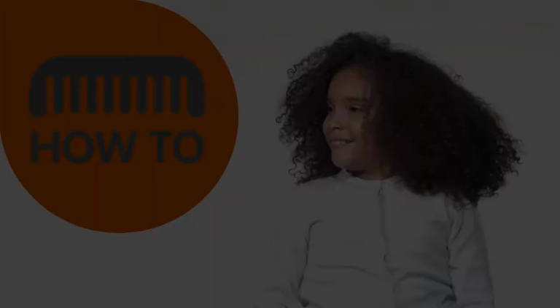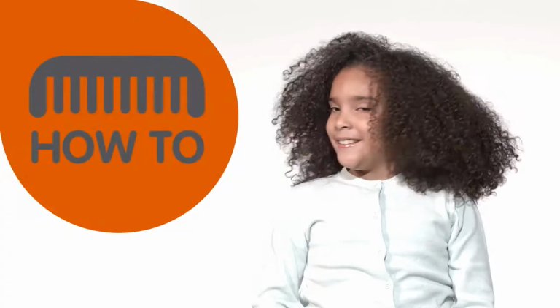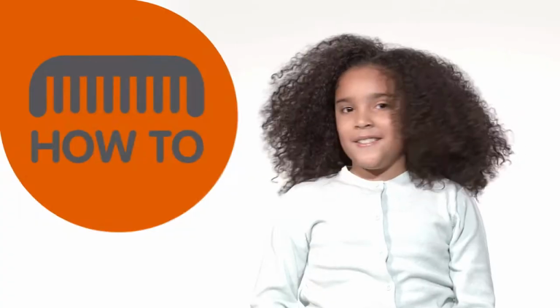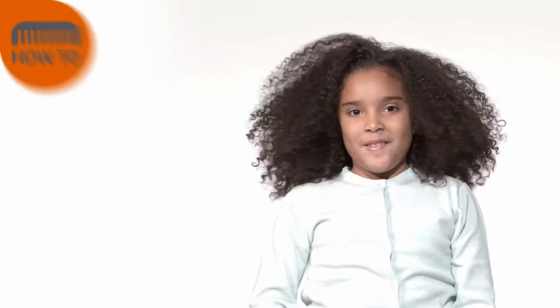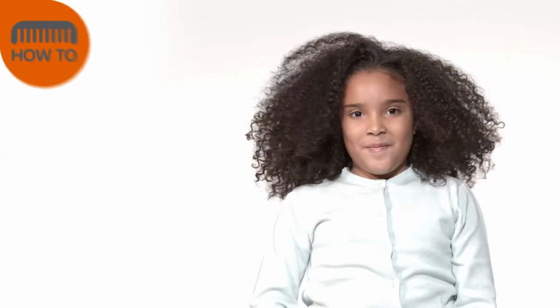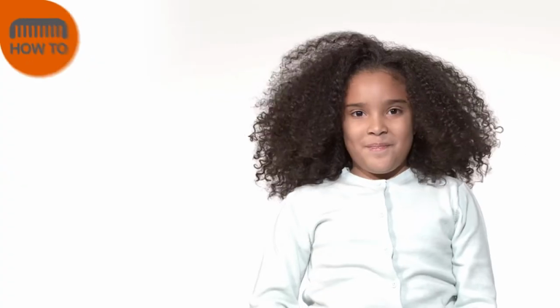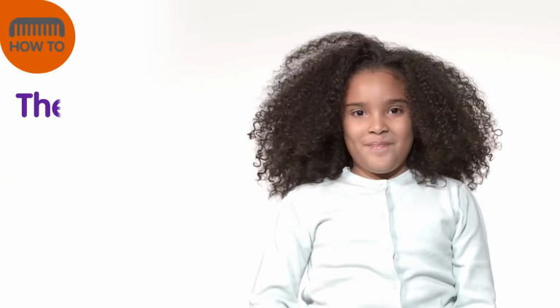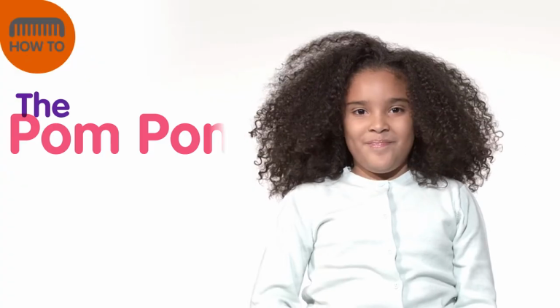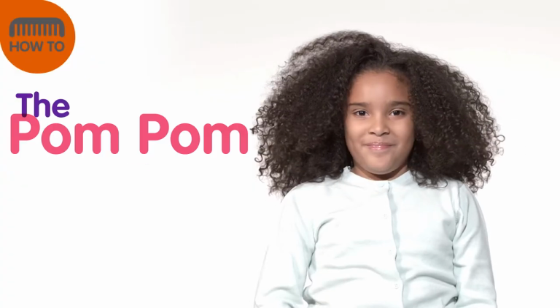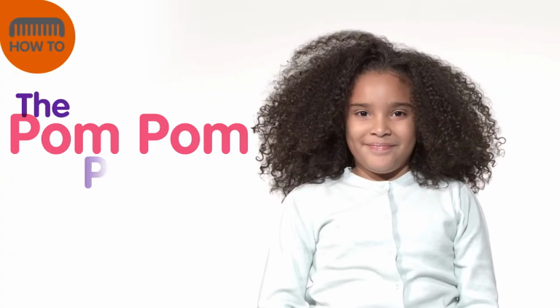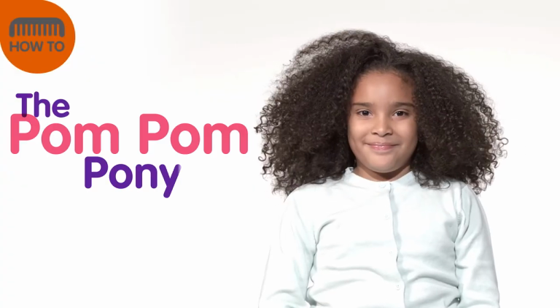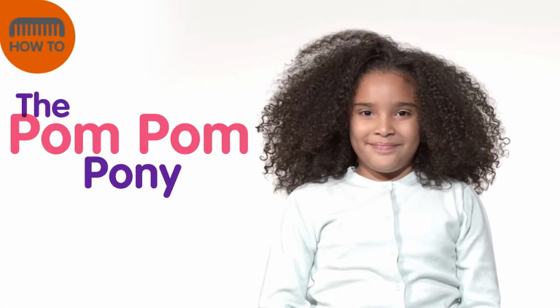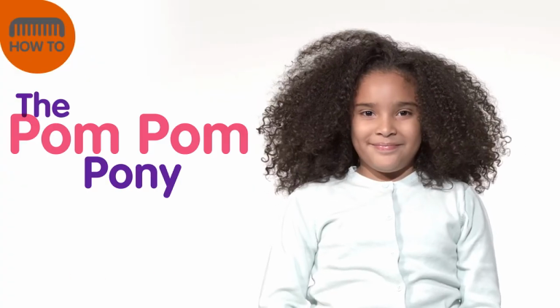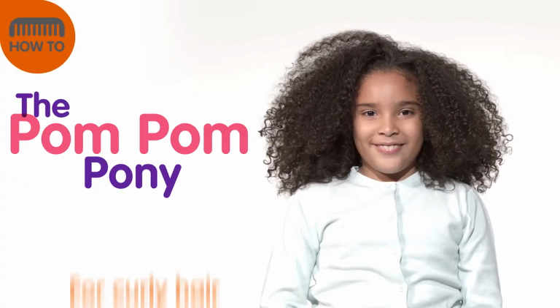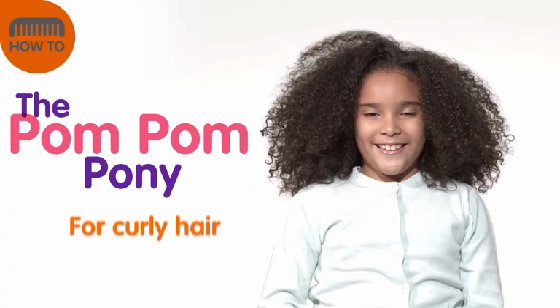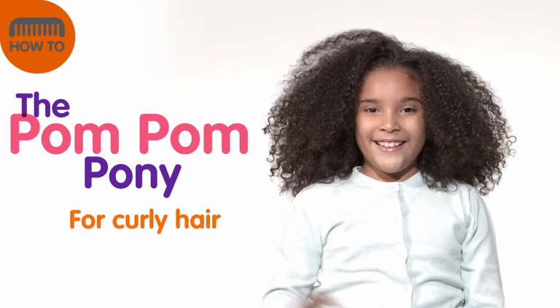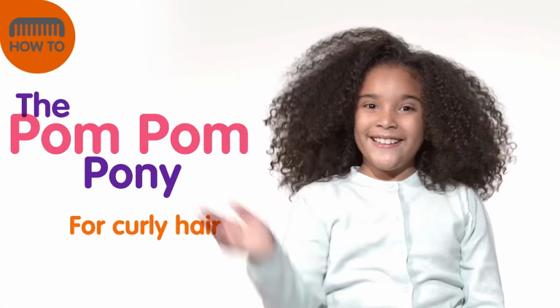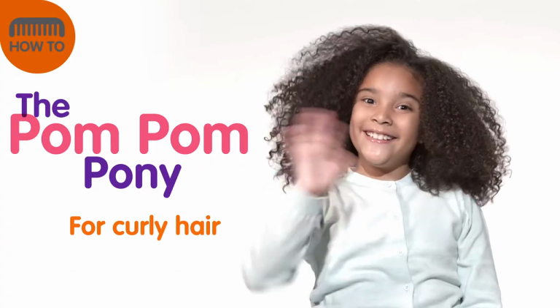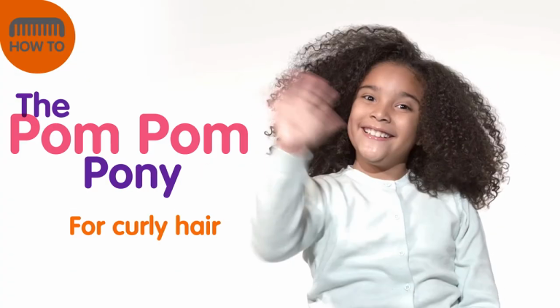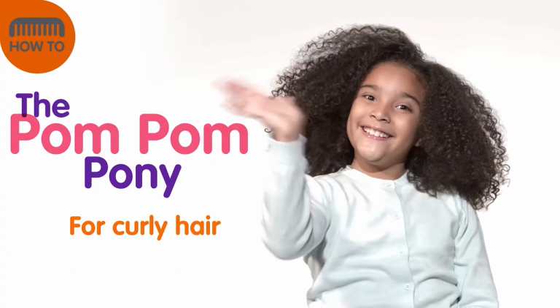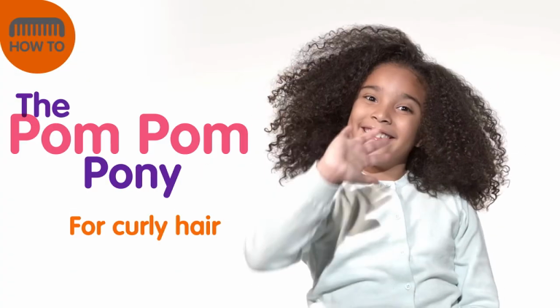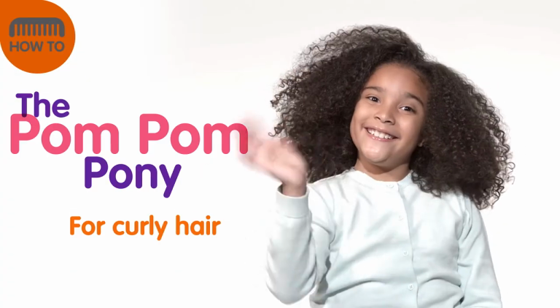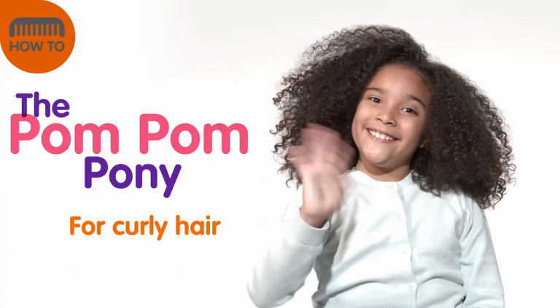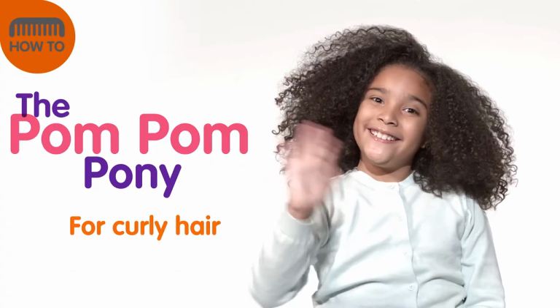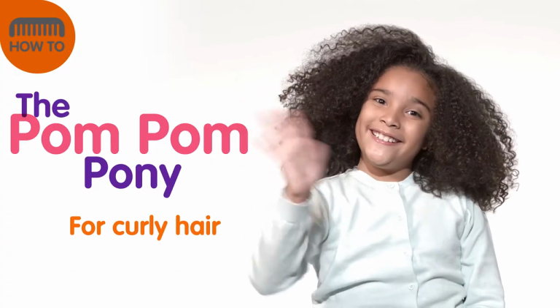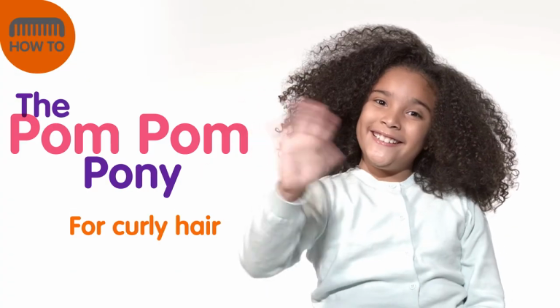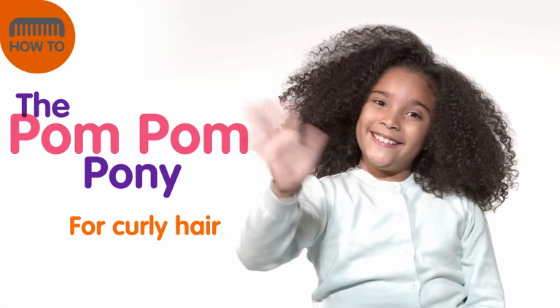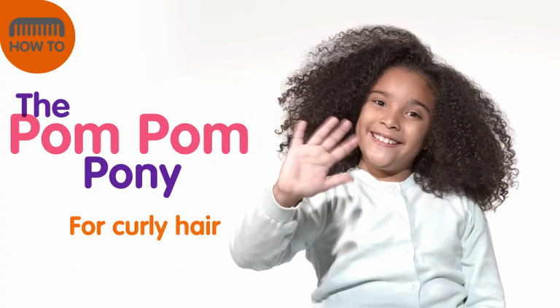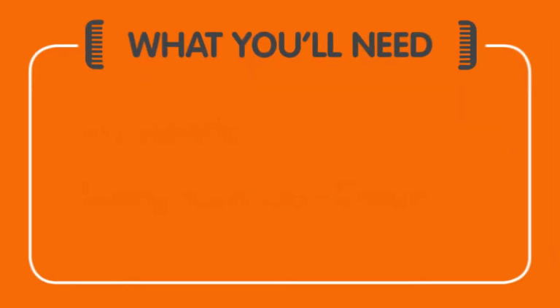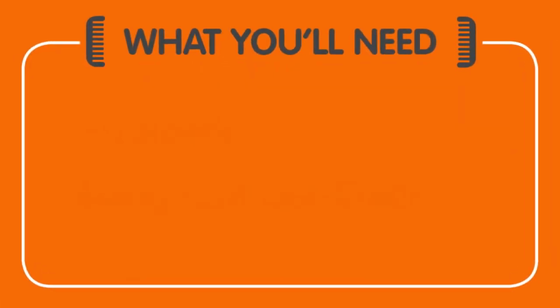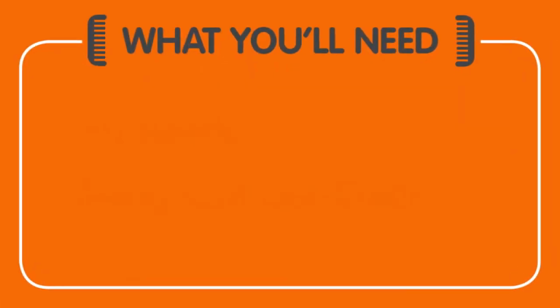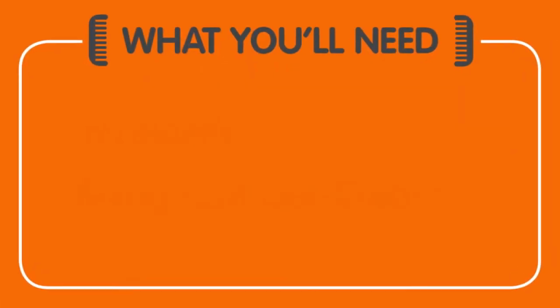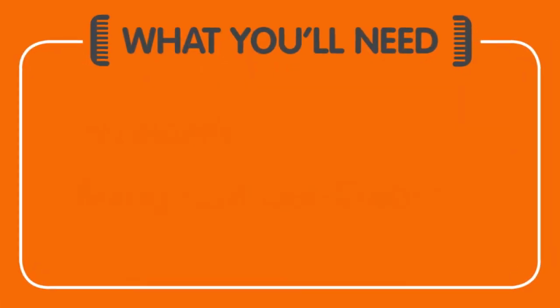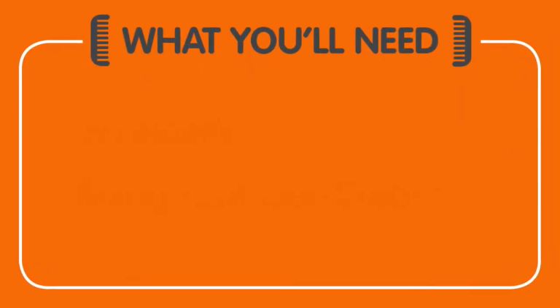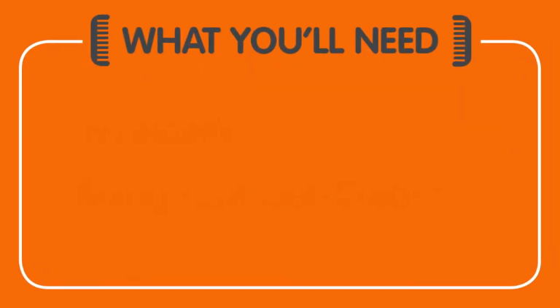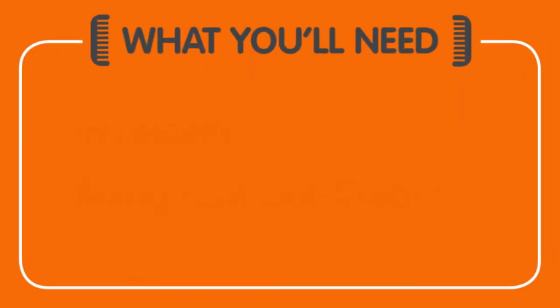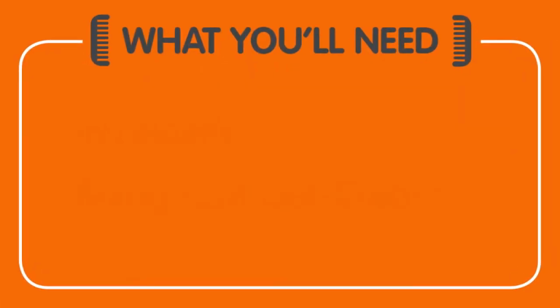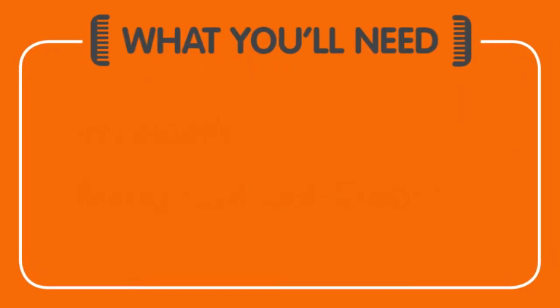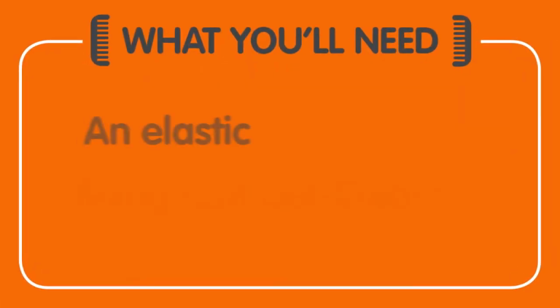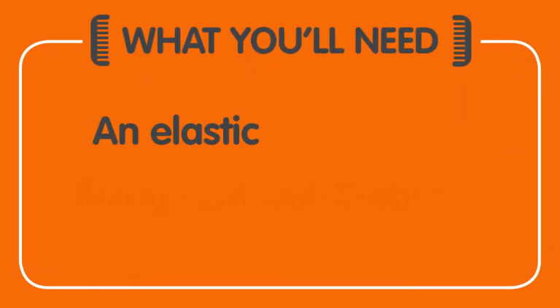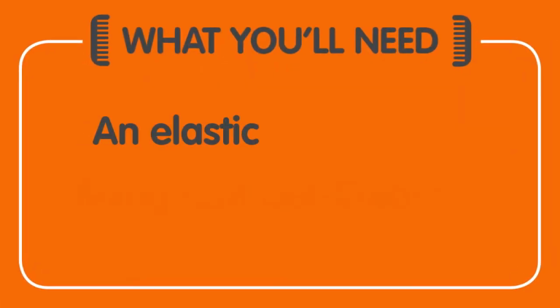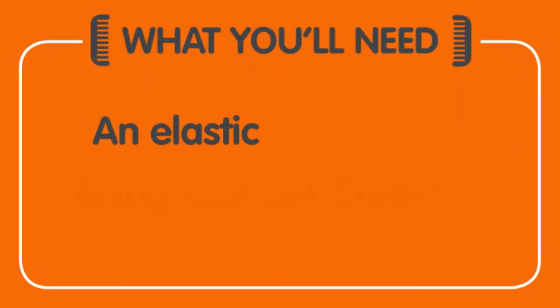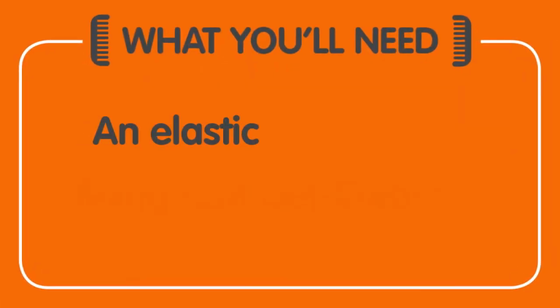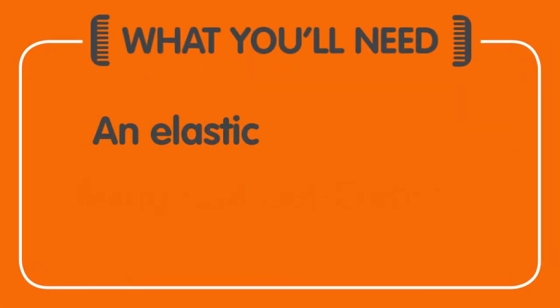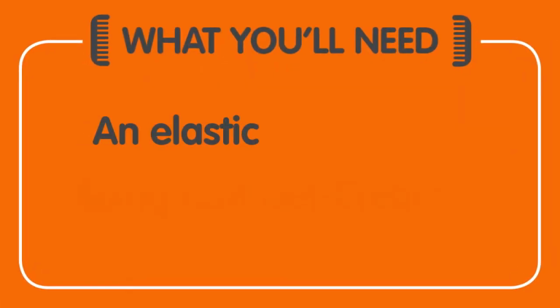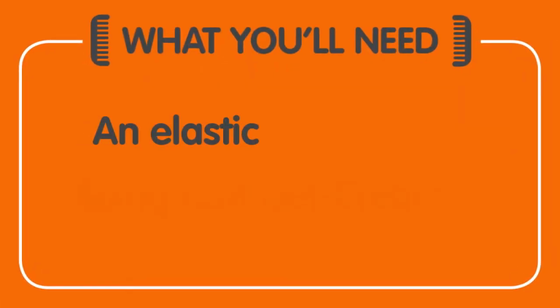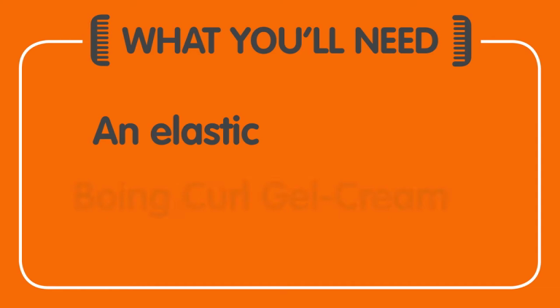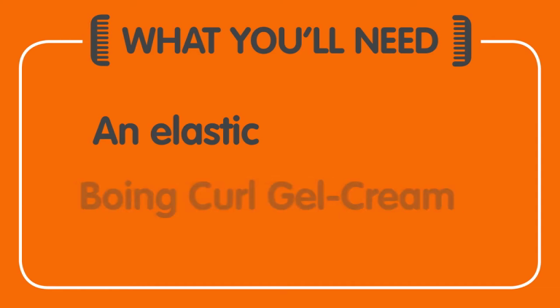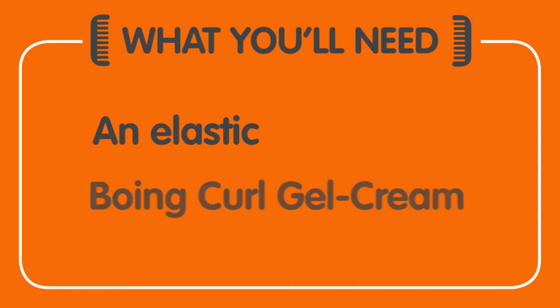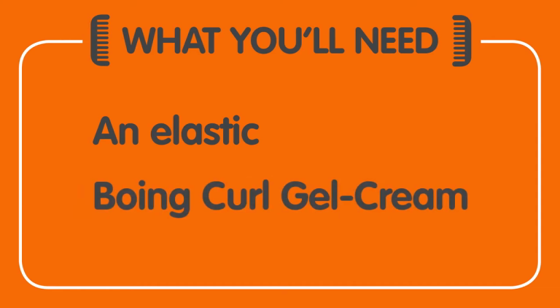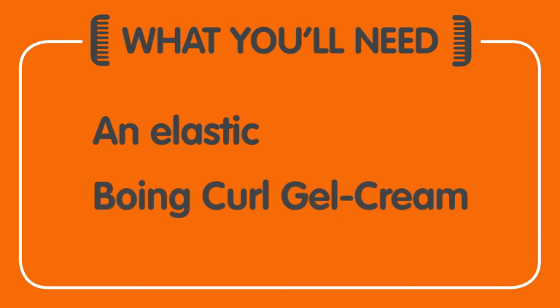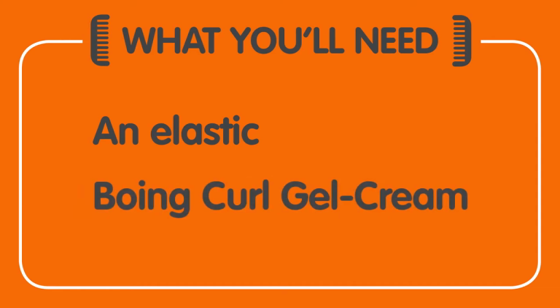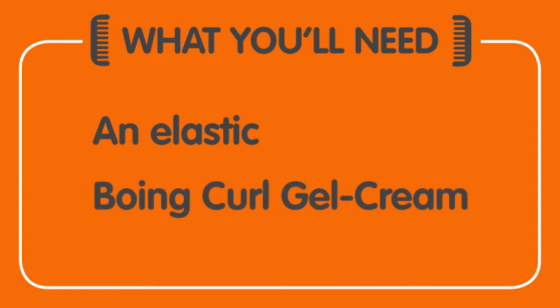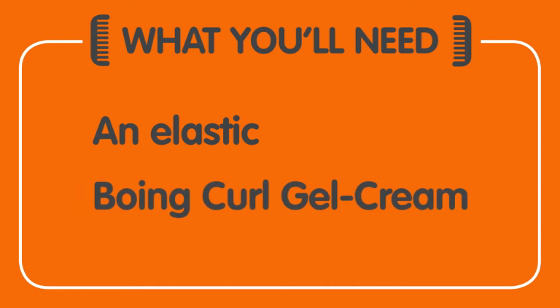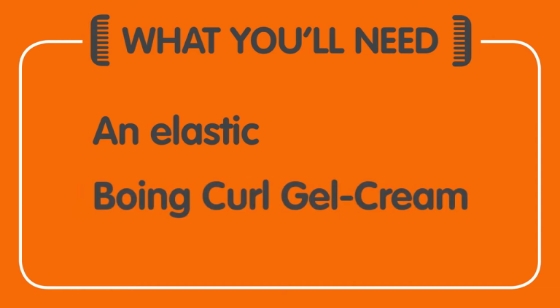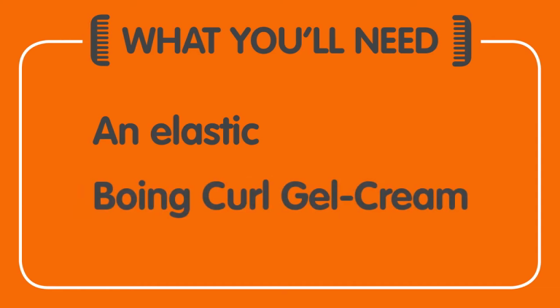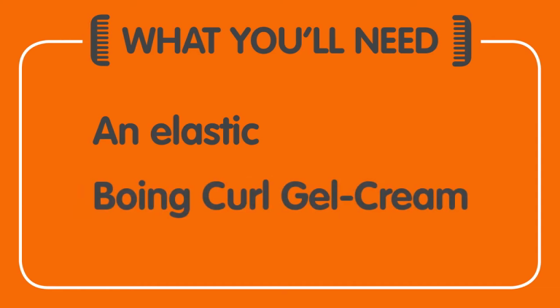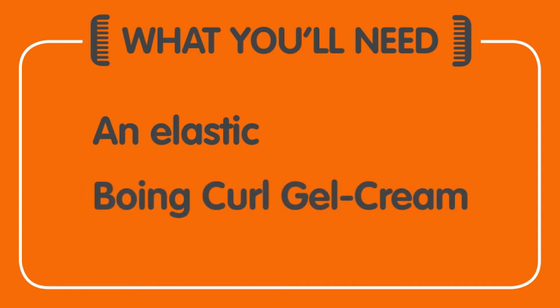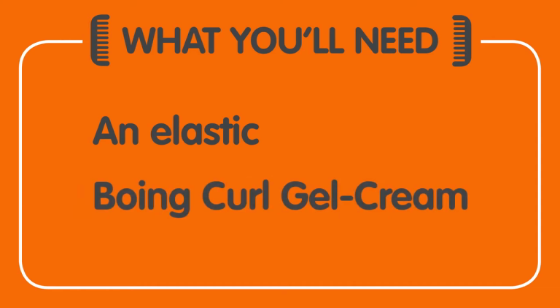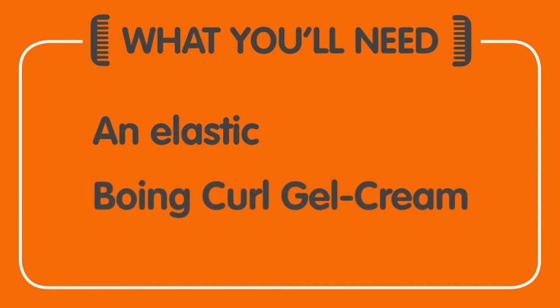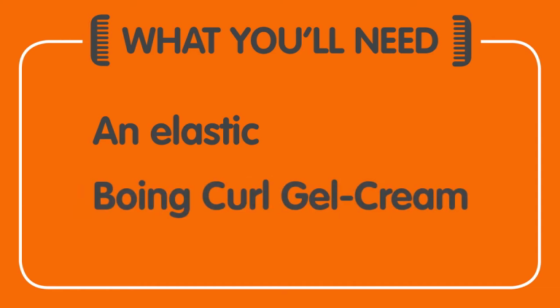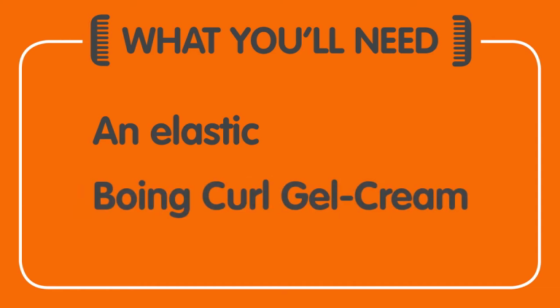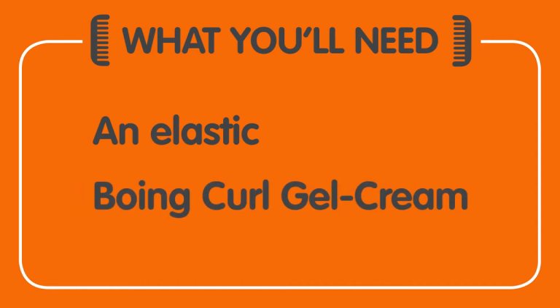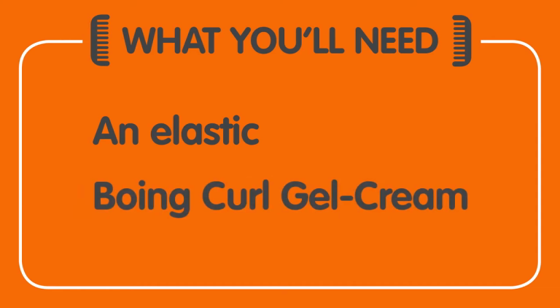The pom-pom pony for curly hair. Here's what you'll need: an elastic and my Boing Curl Gel Cream. That's all.